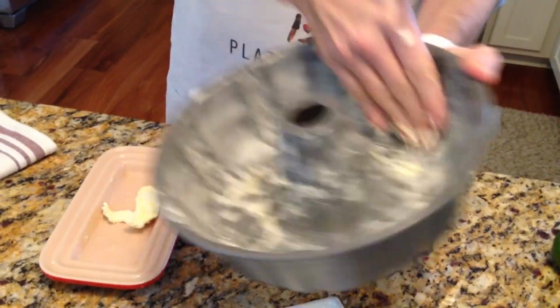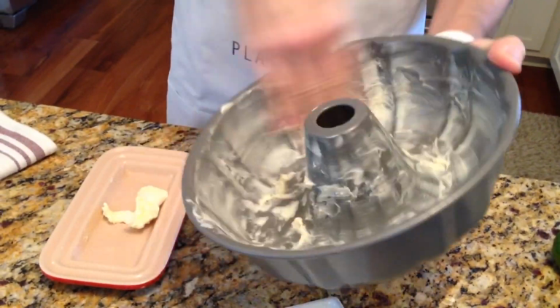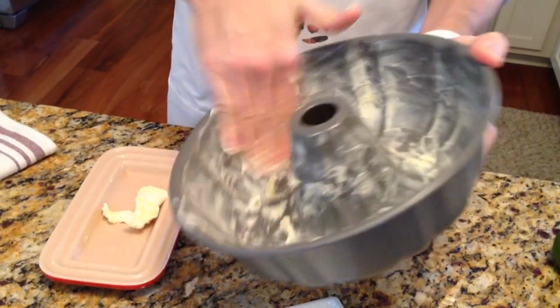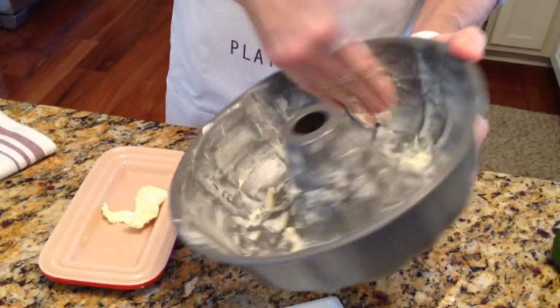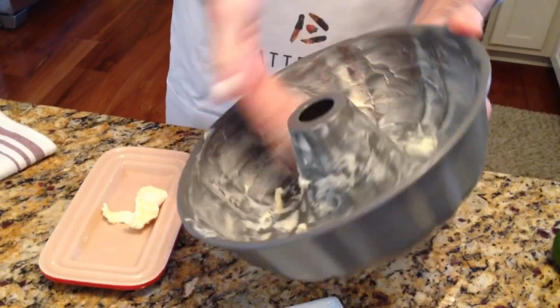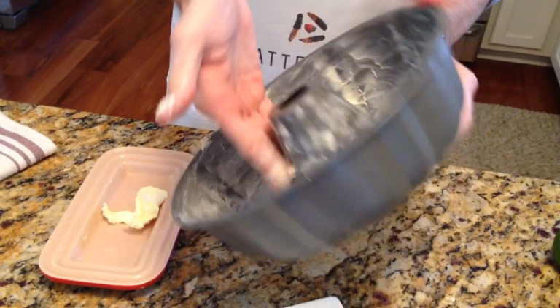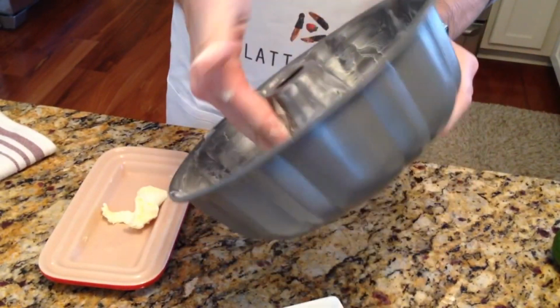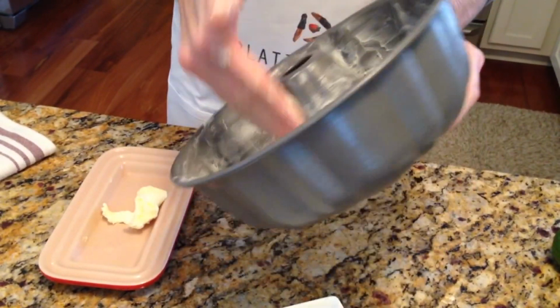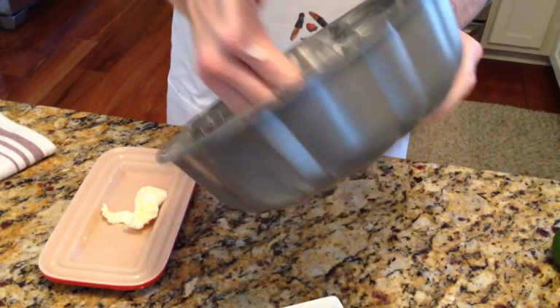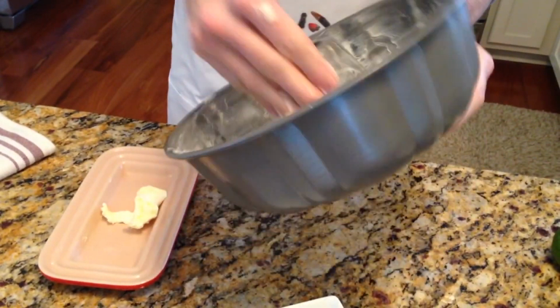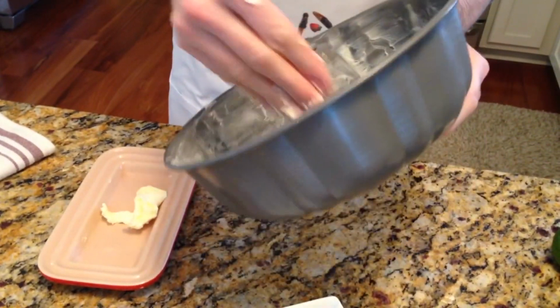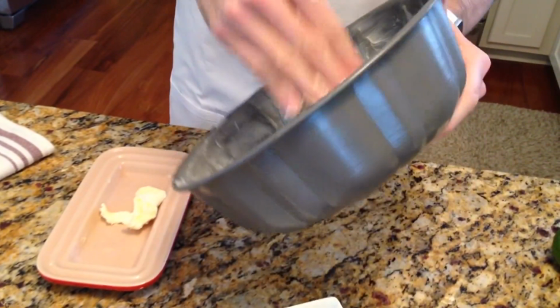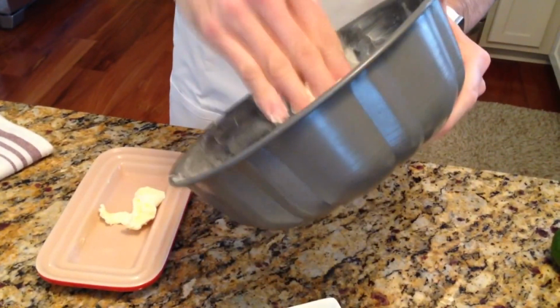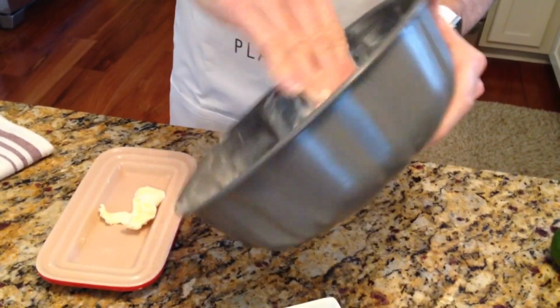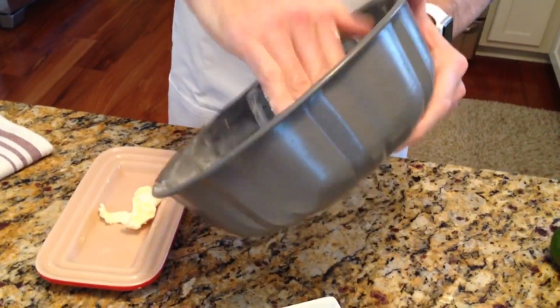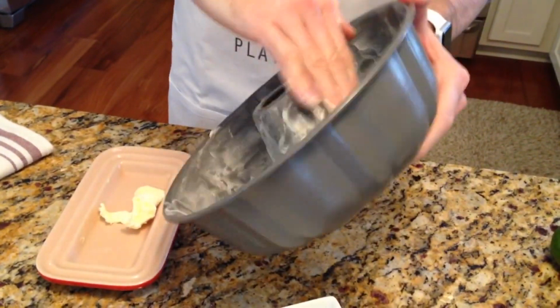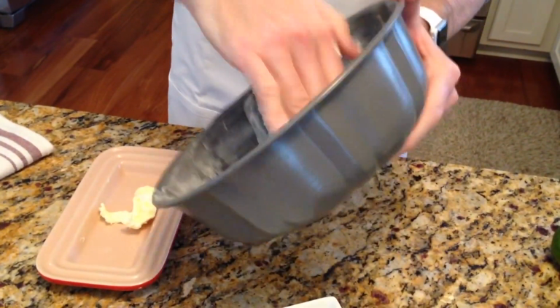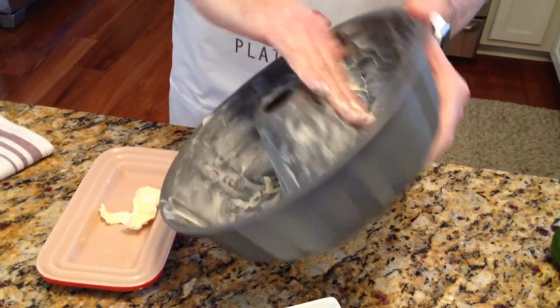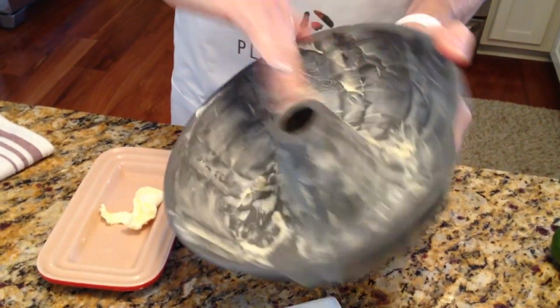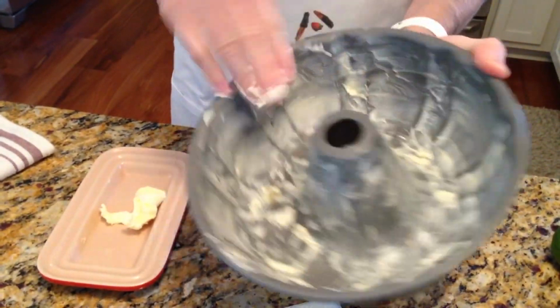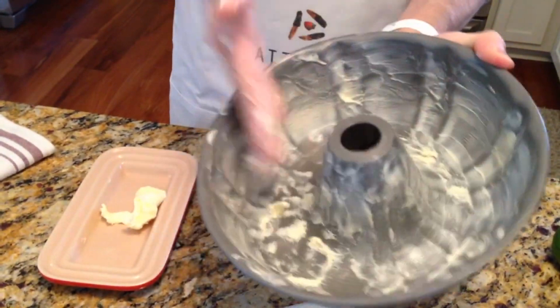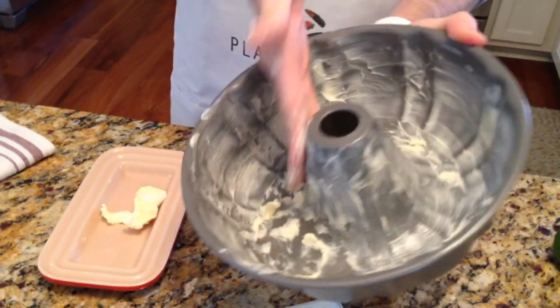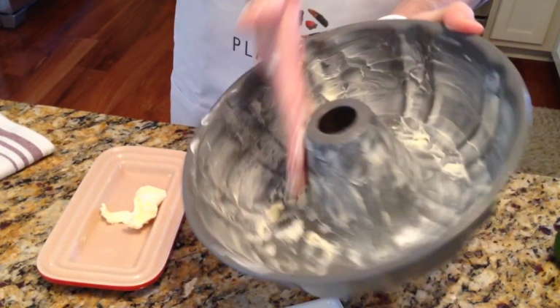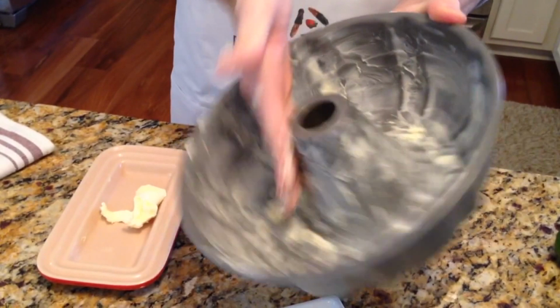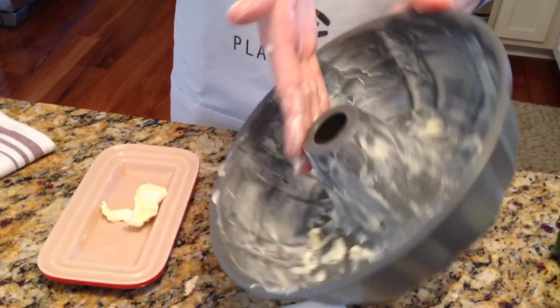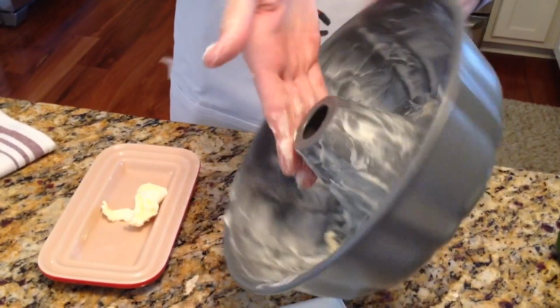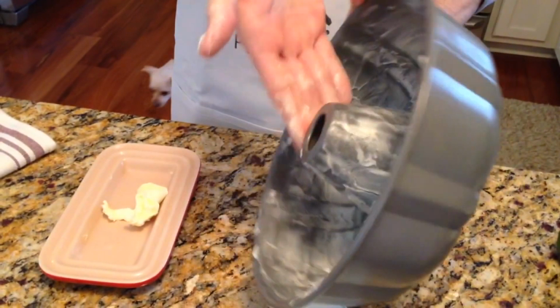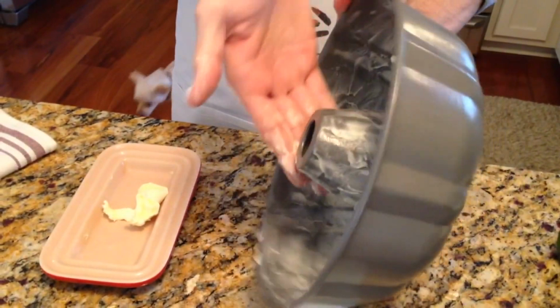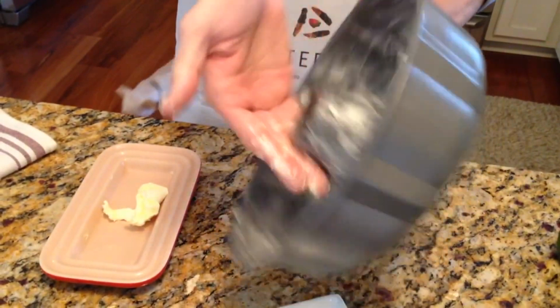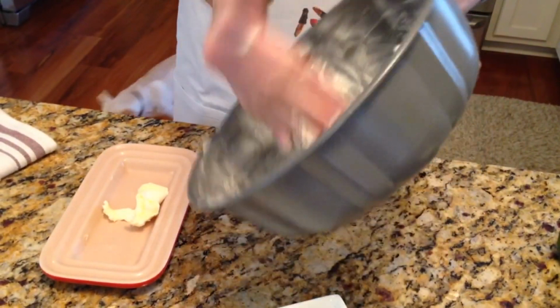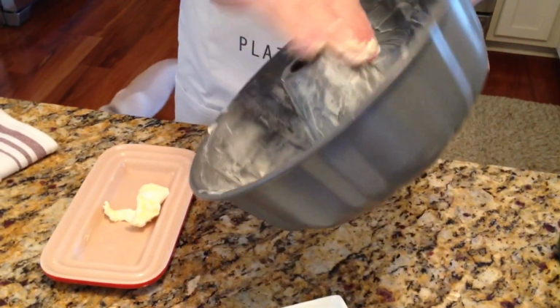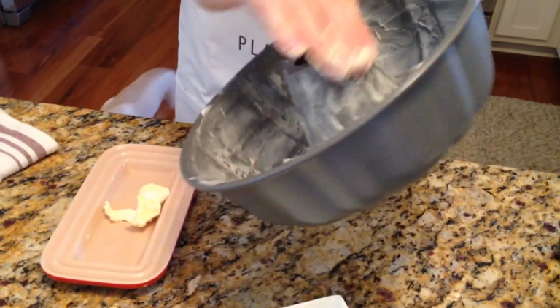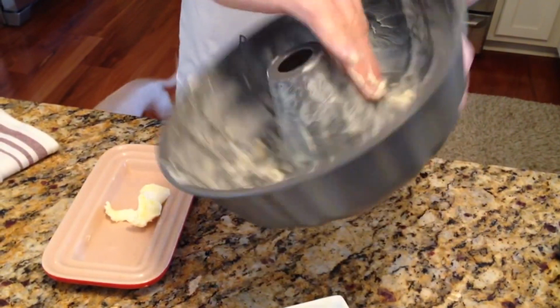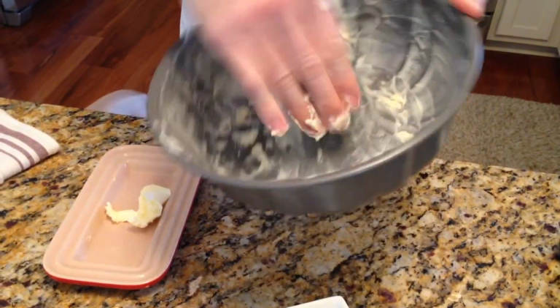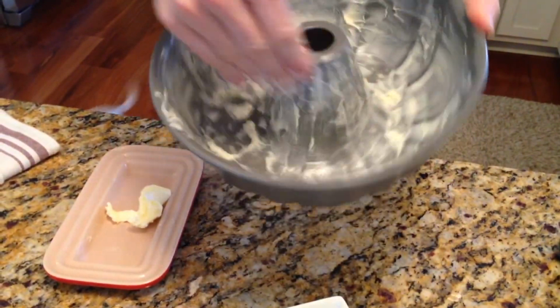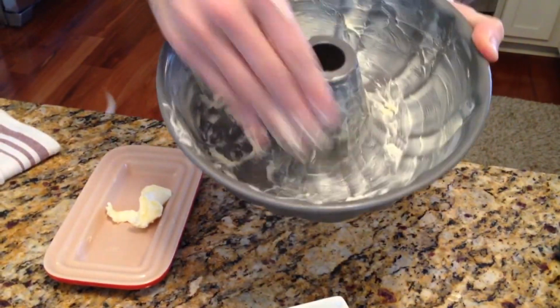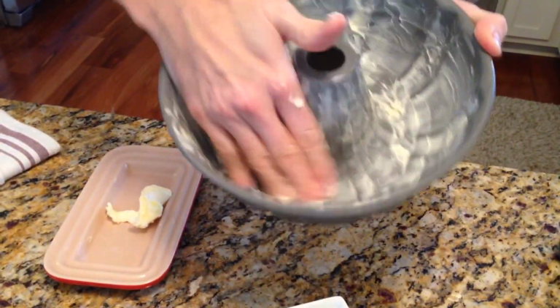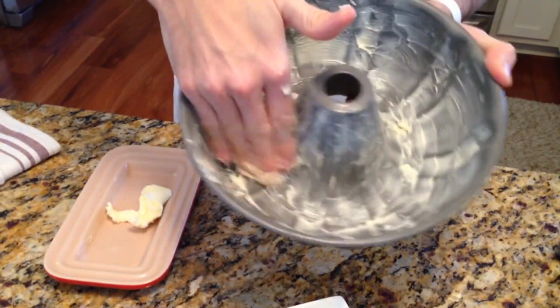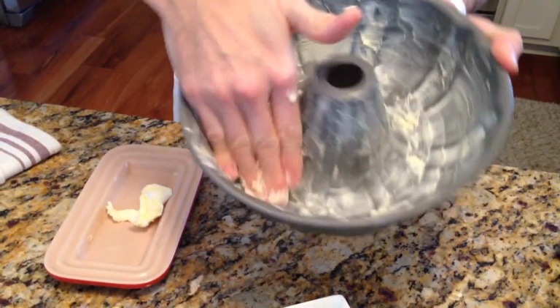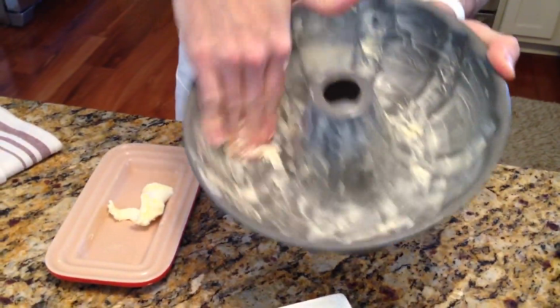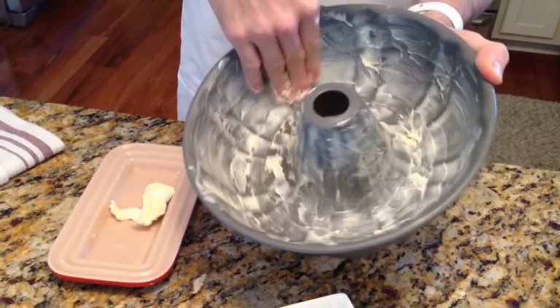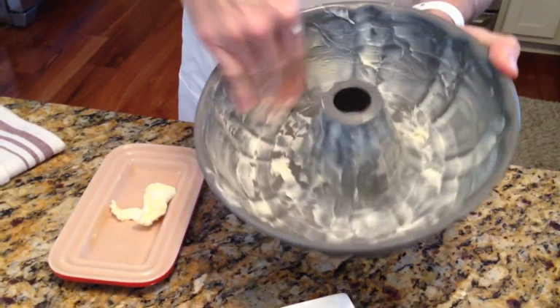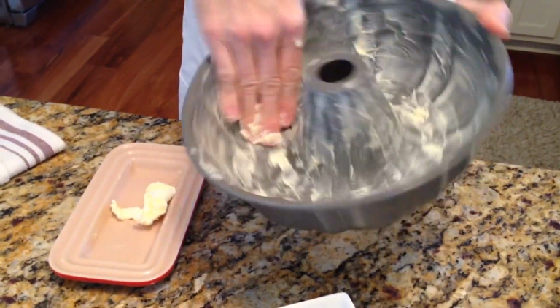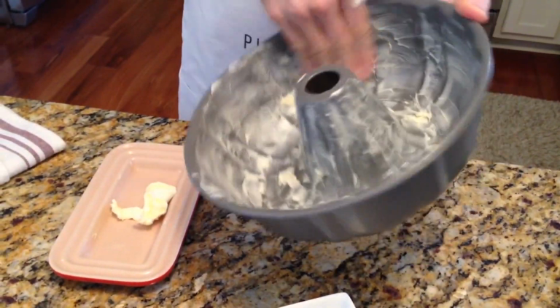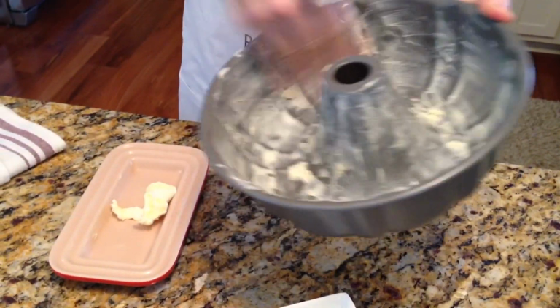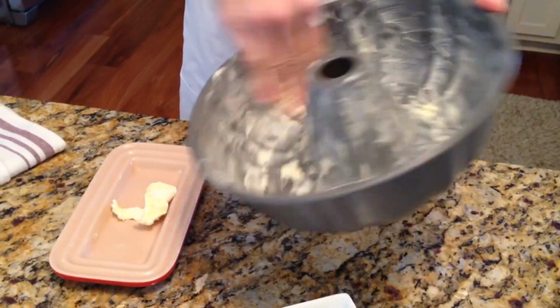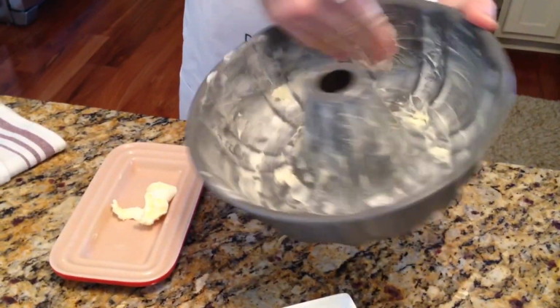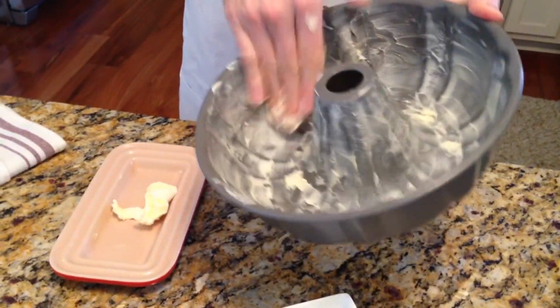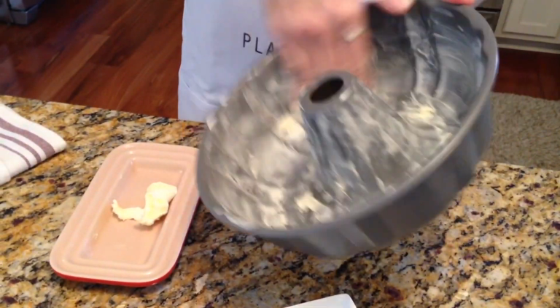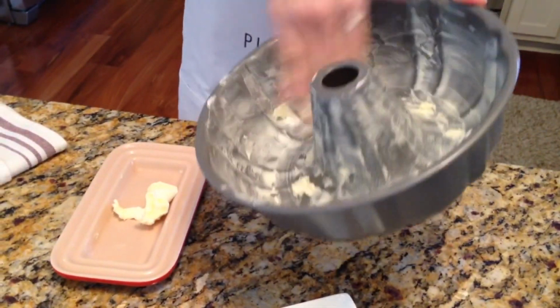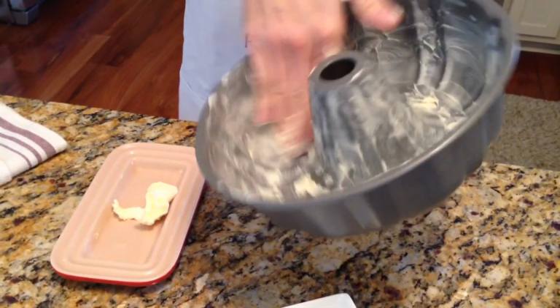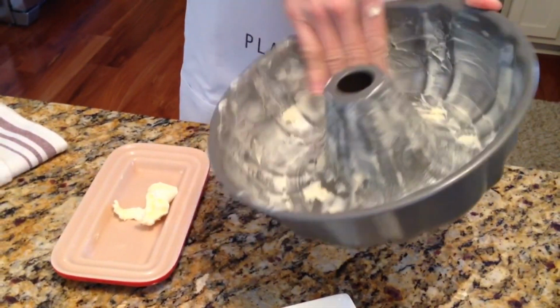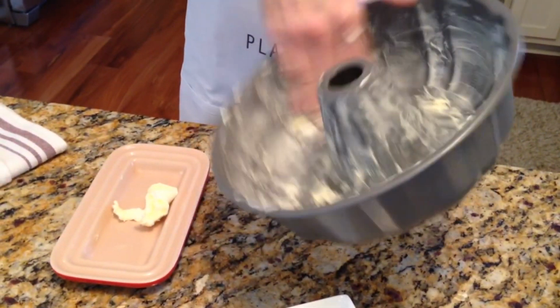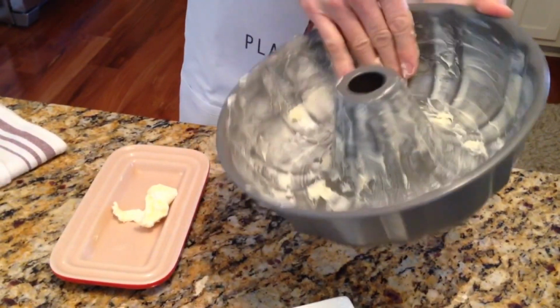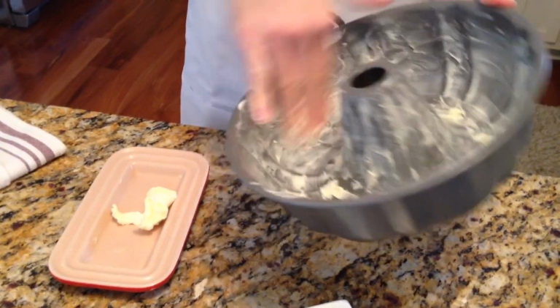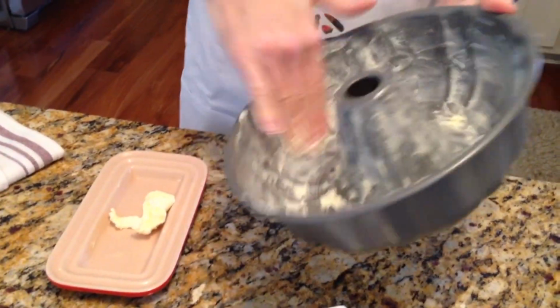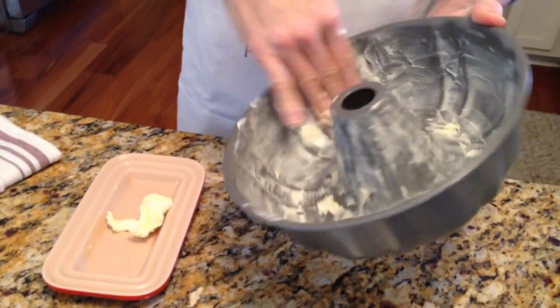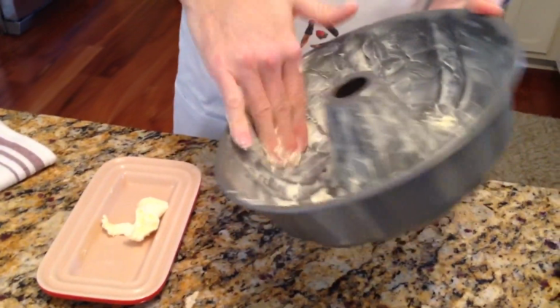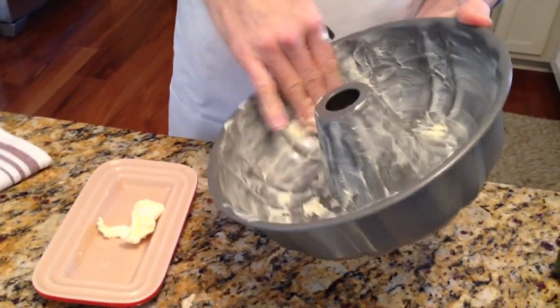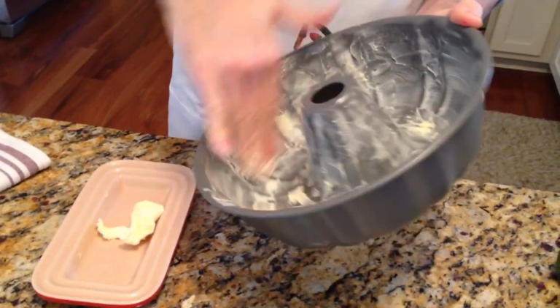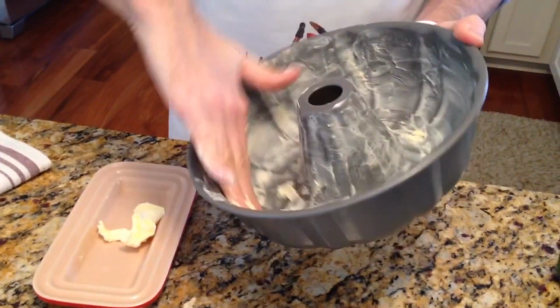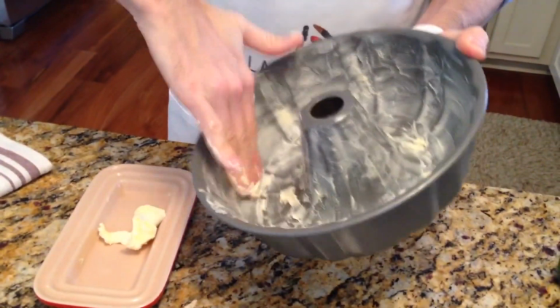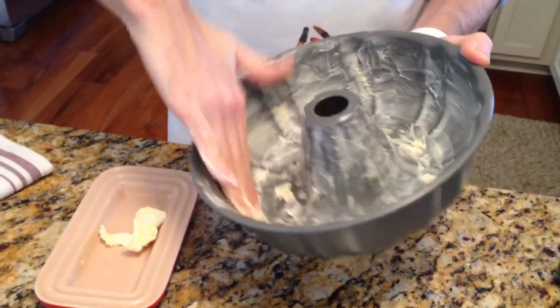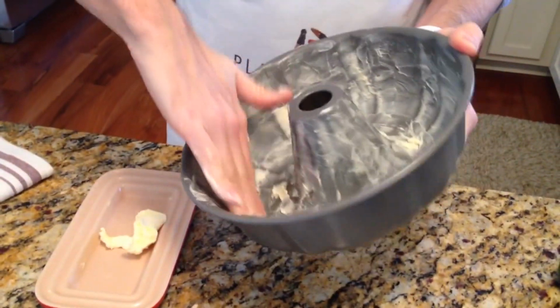You just want to get in there because this is what's going to release your cake when it's all done. Pretty easy peasy, right? That's your greasing part.